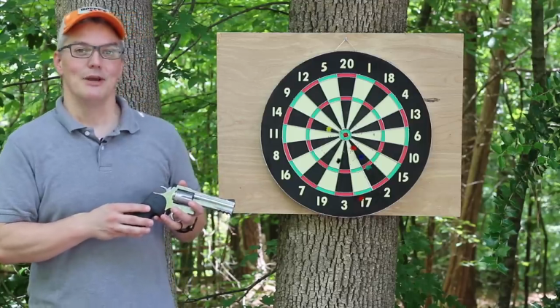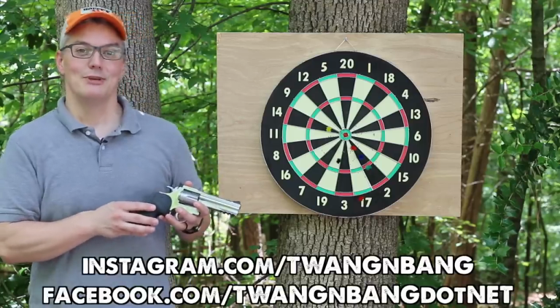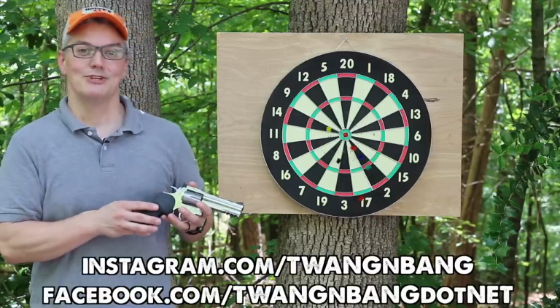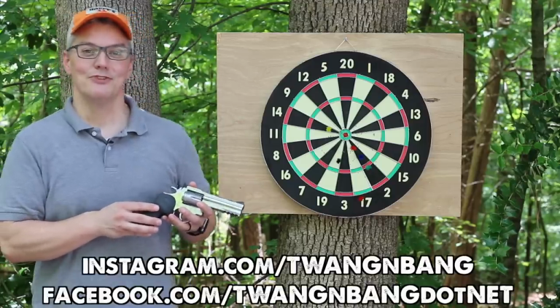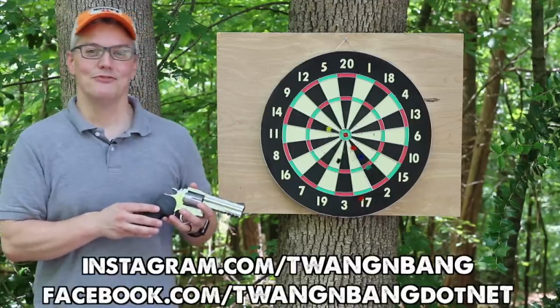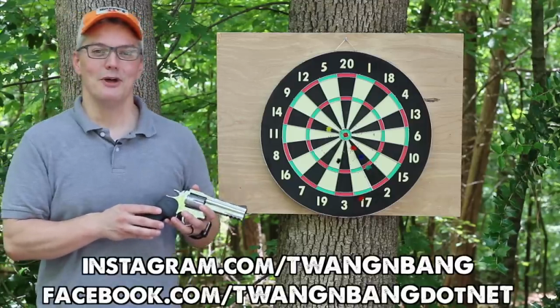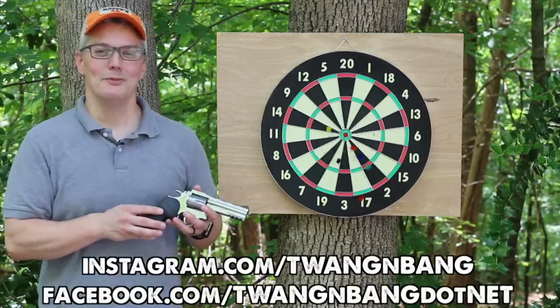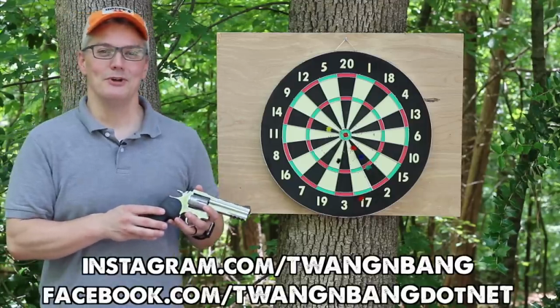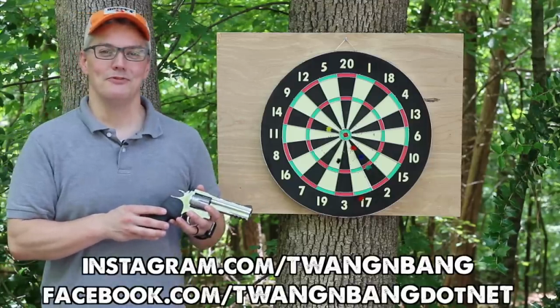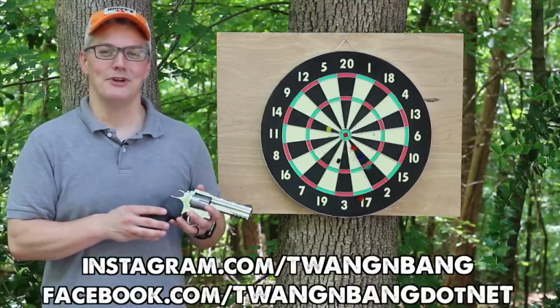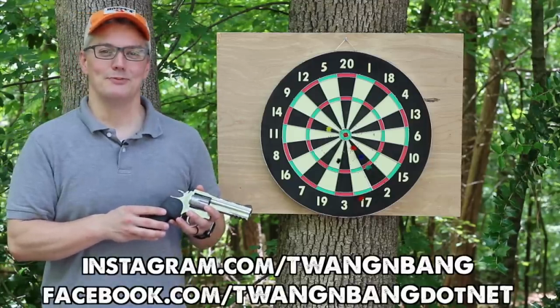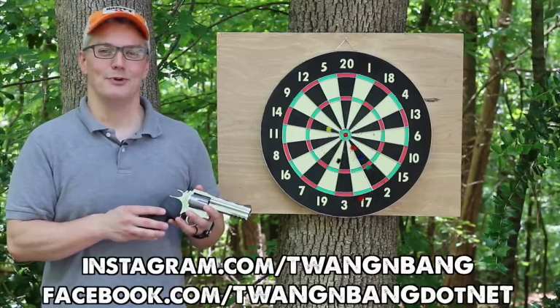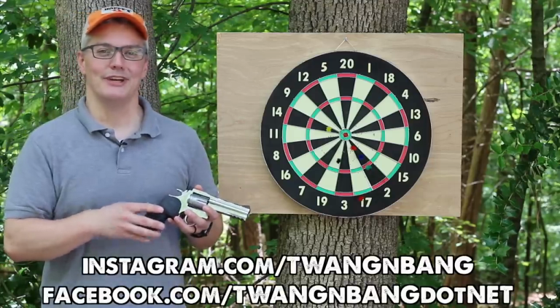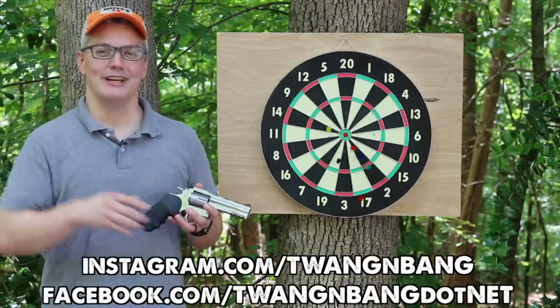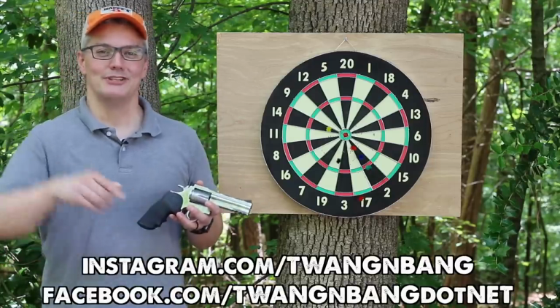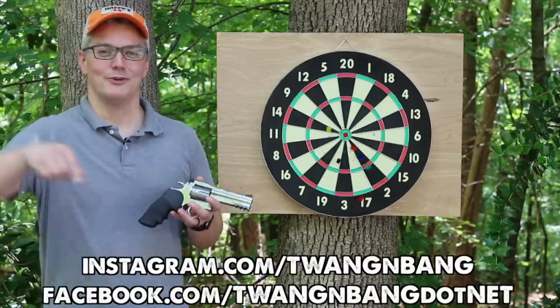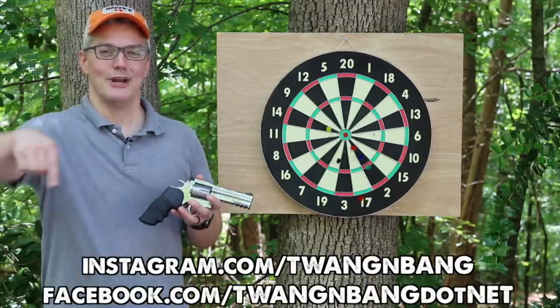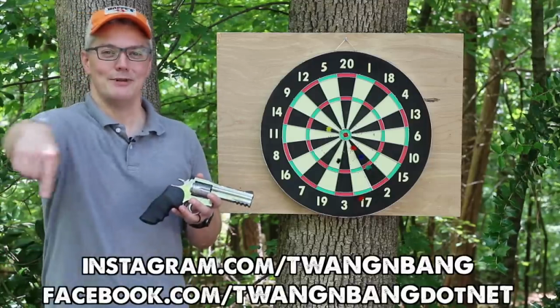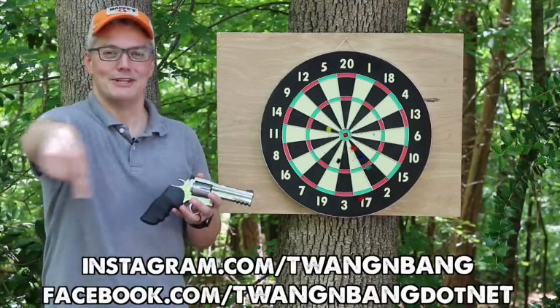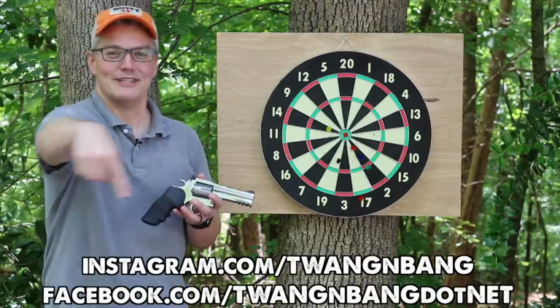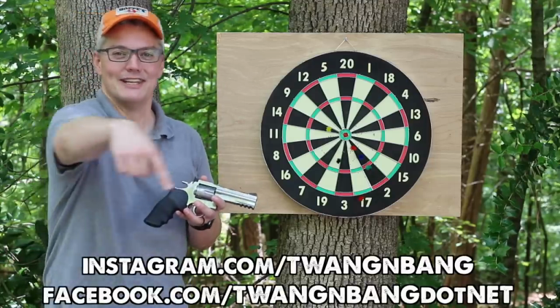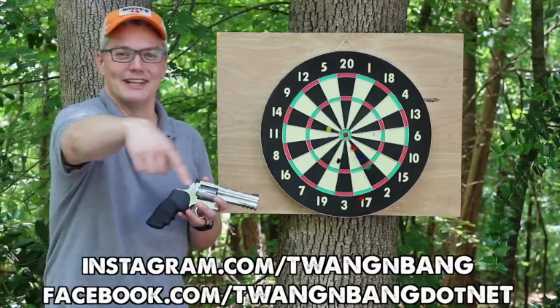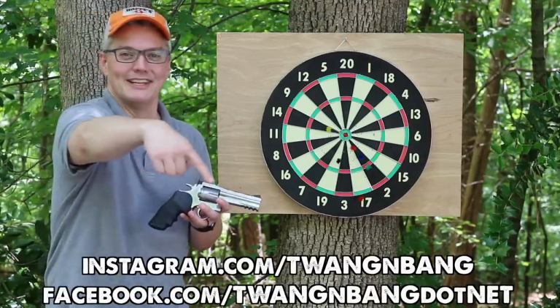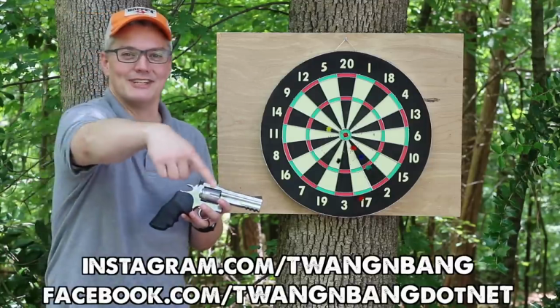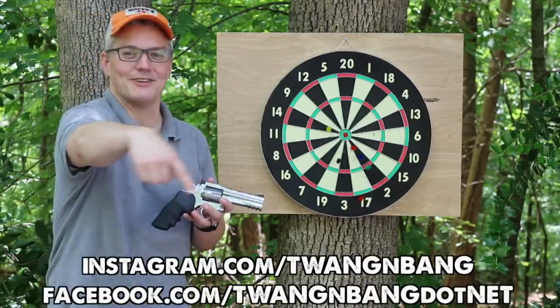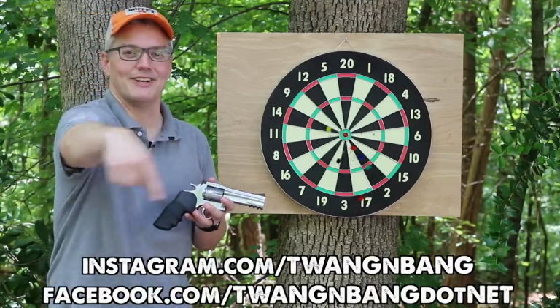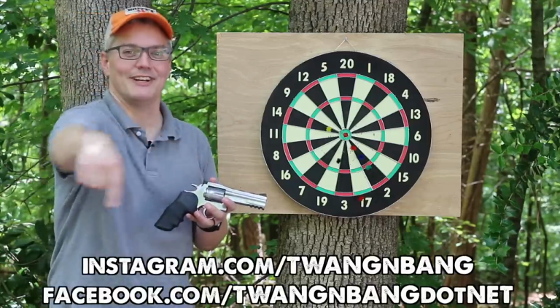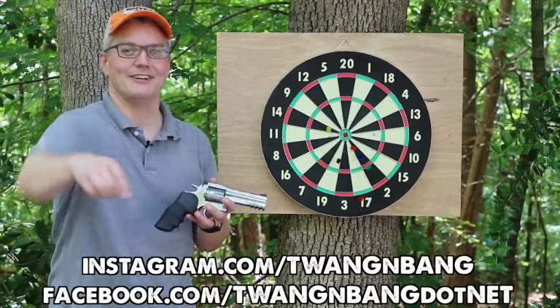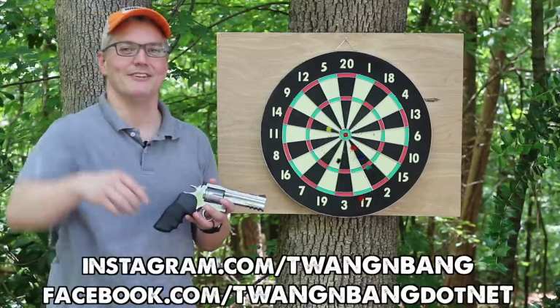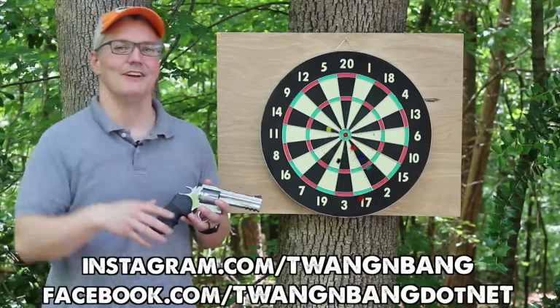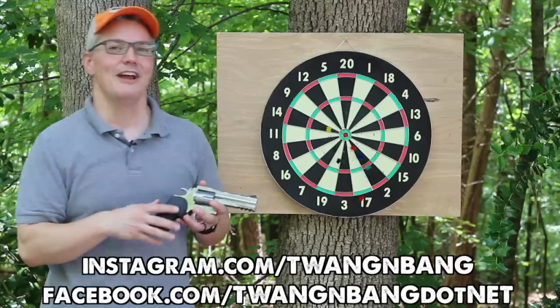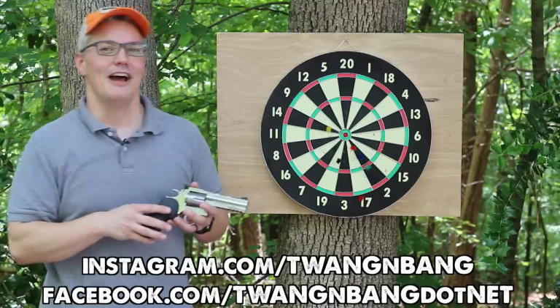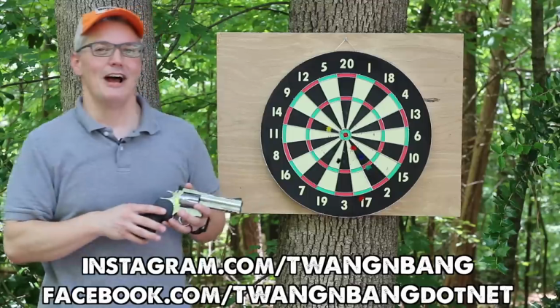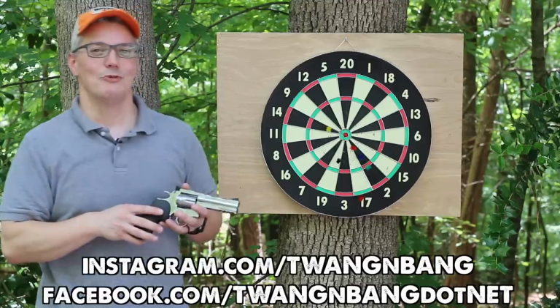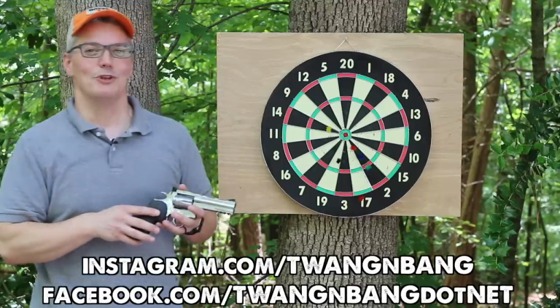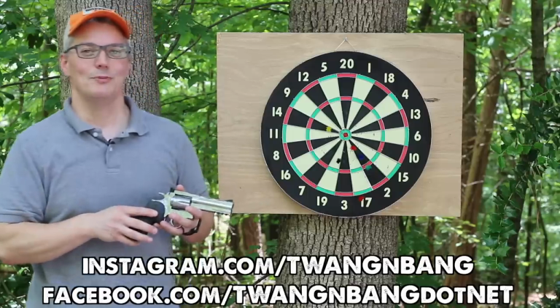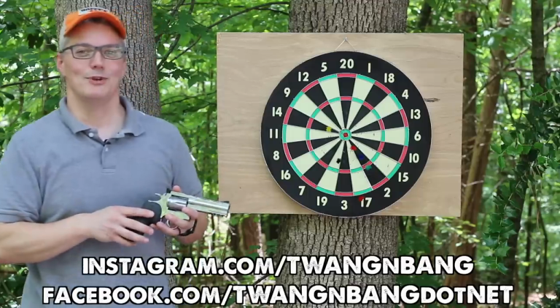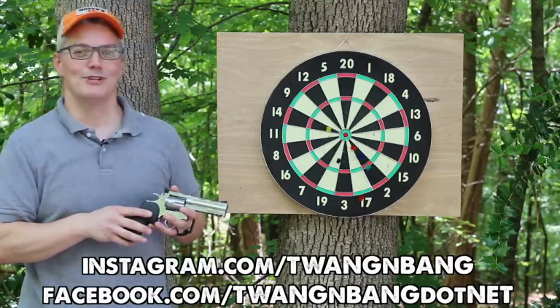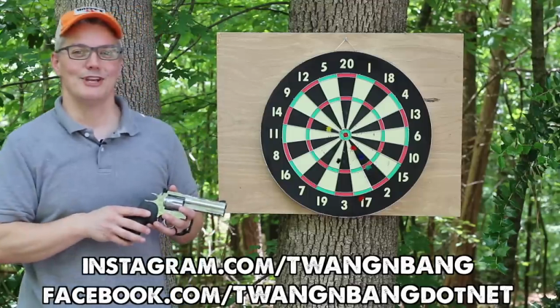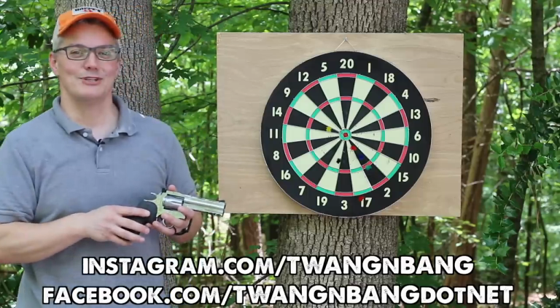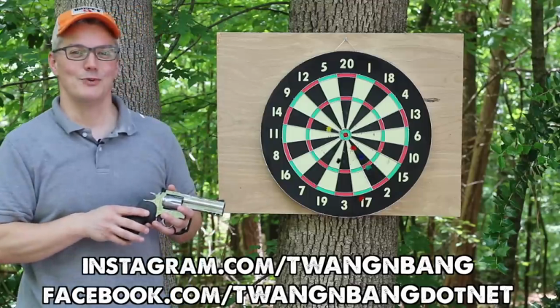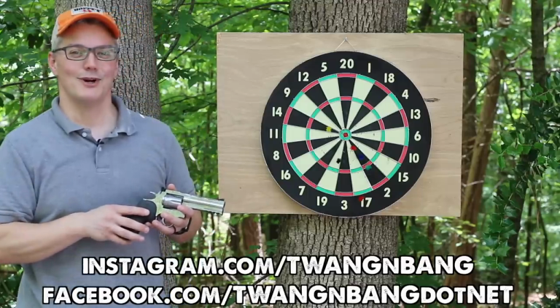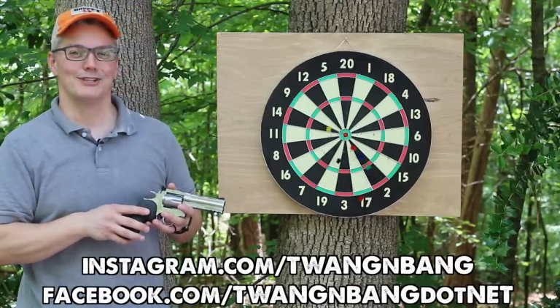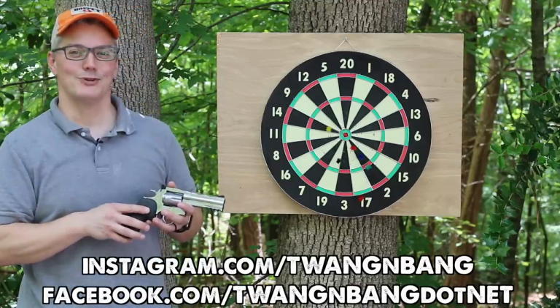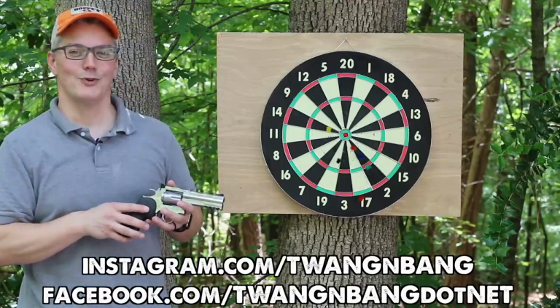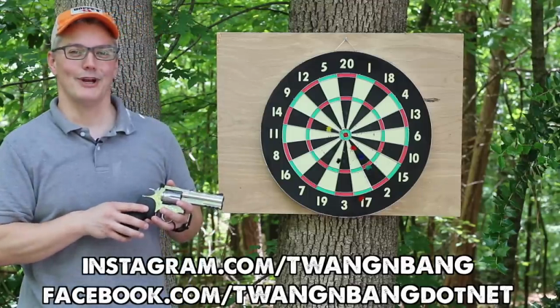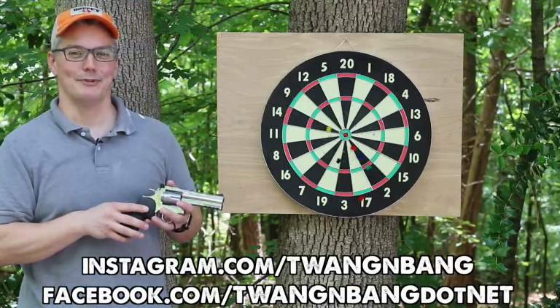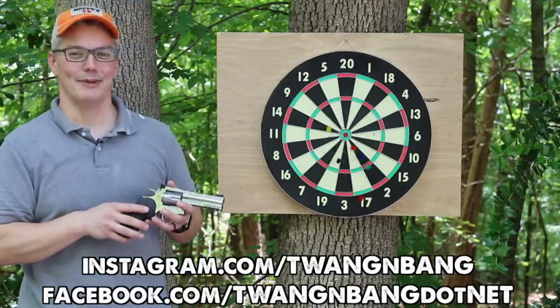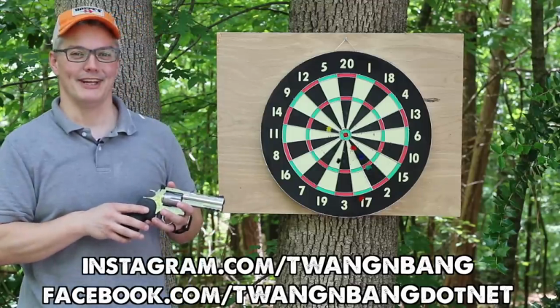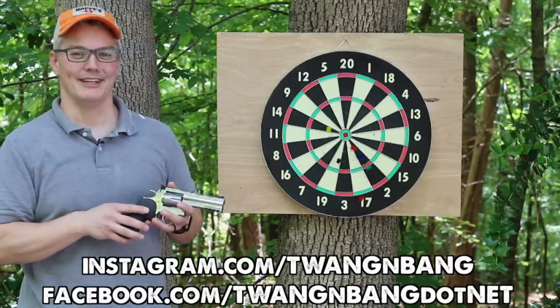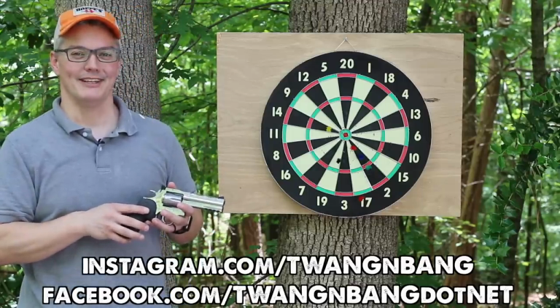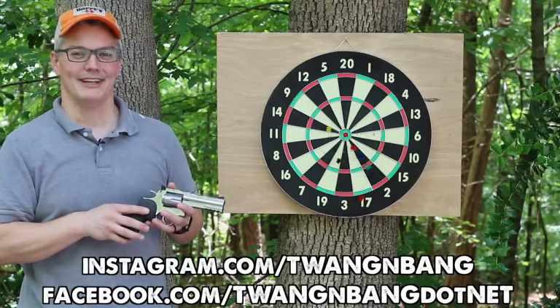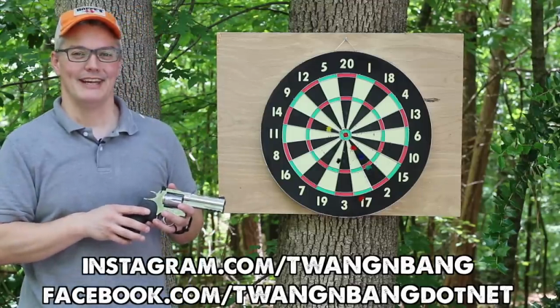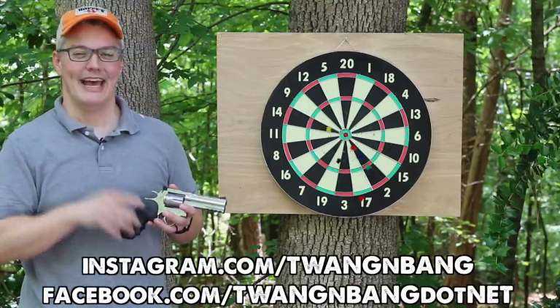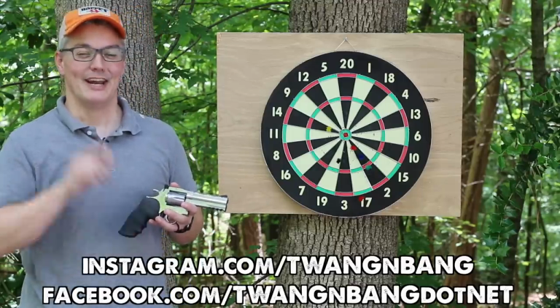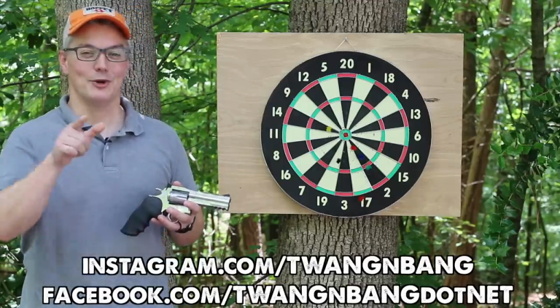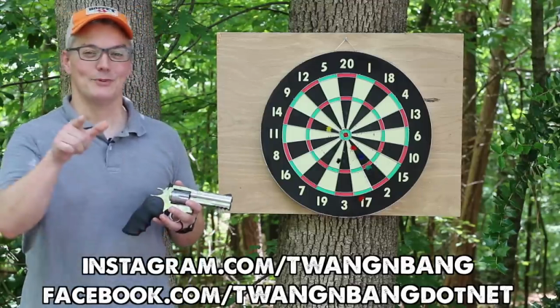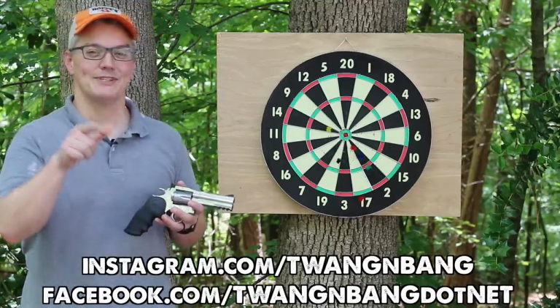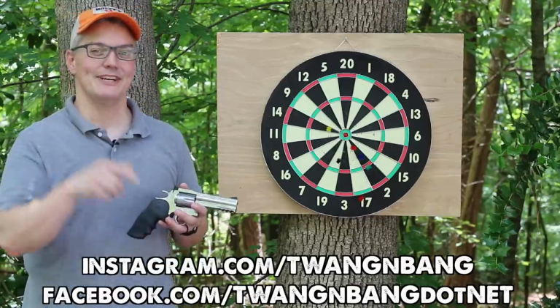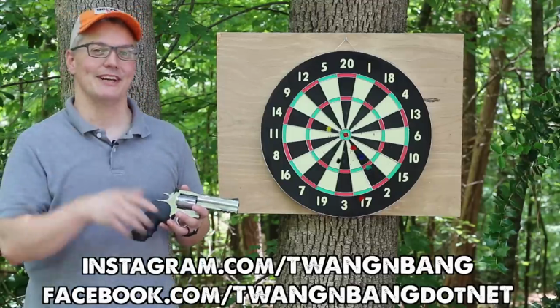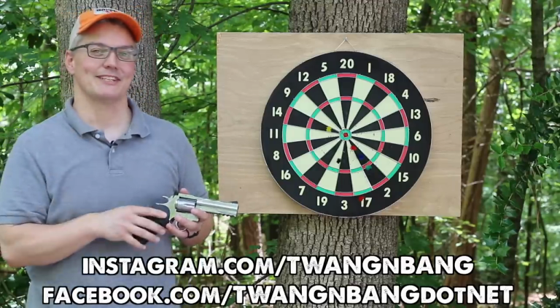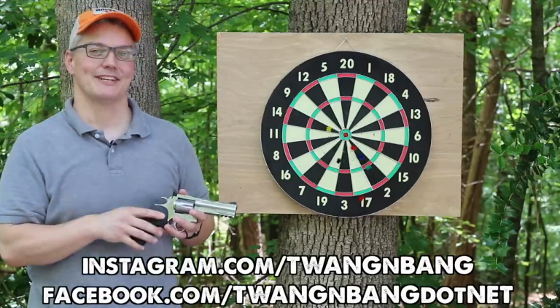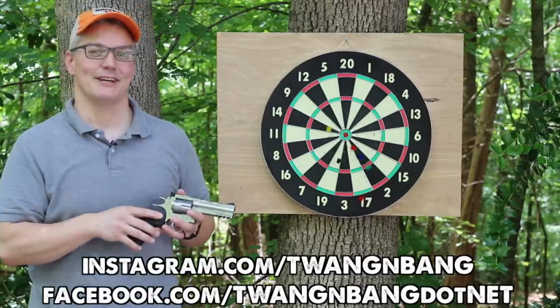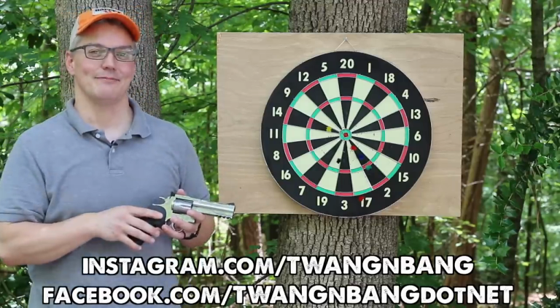Be sure to follow me on Facebook and Instagram — you can see the links right here. I really appreciate you watching Twang and Bang, and I hope to see you next time.